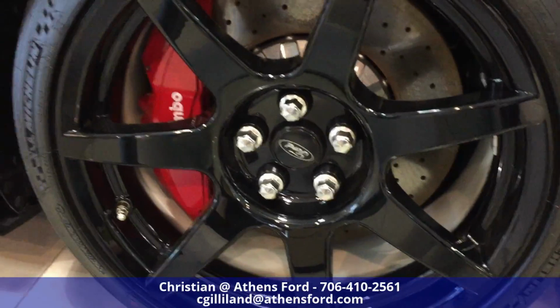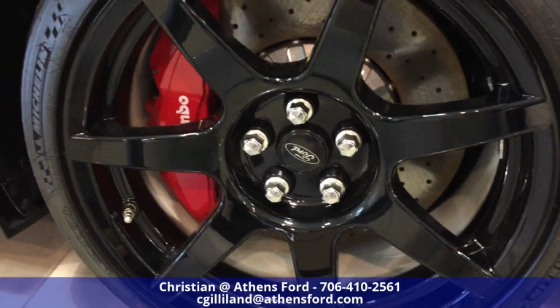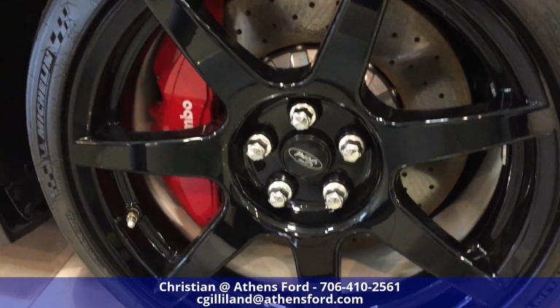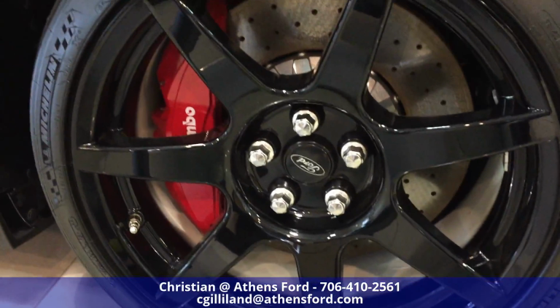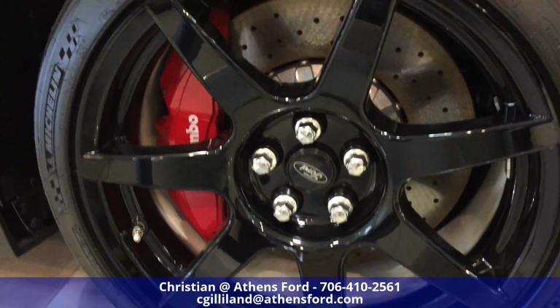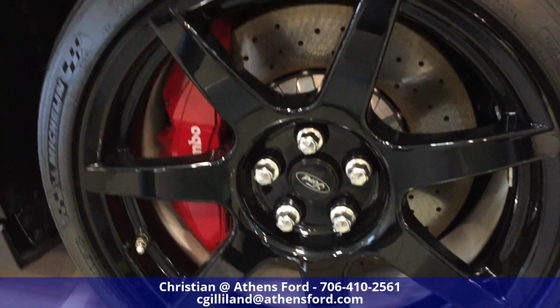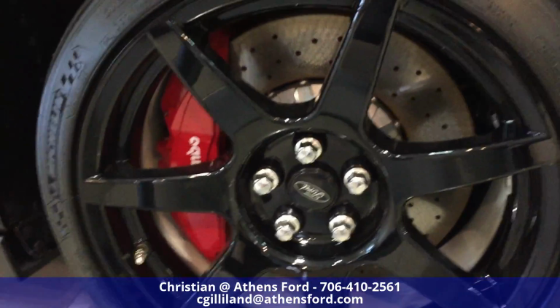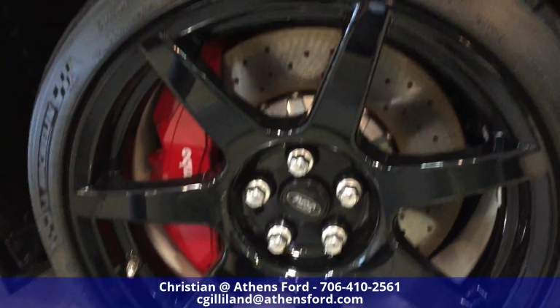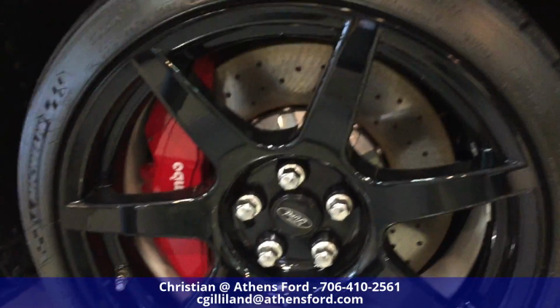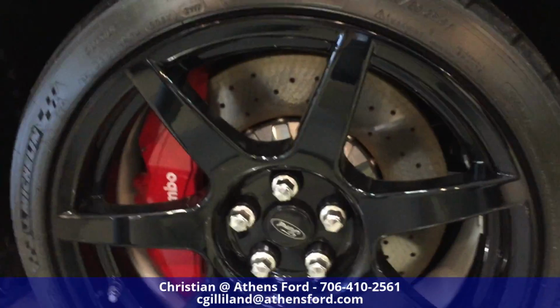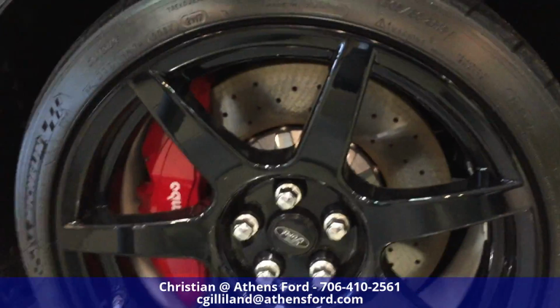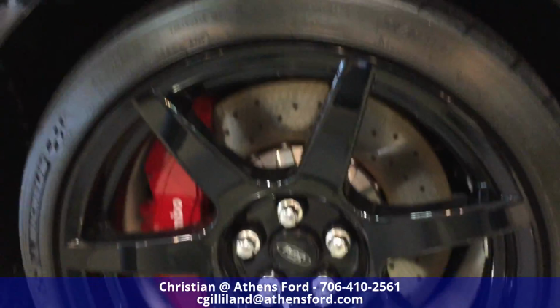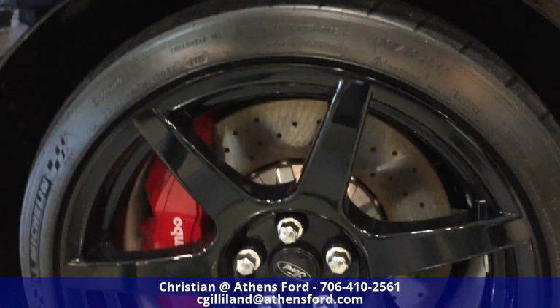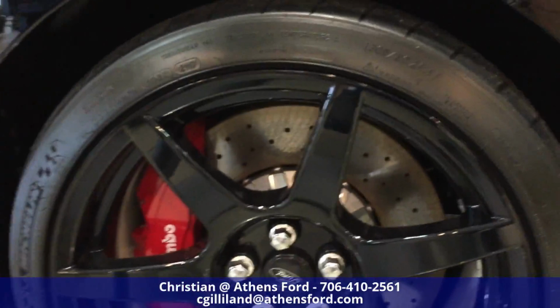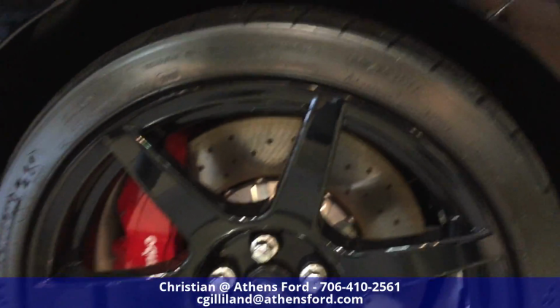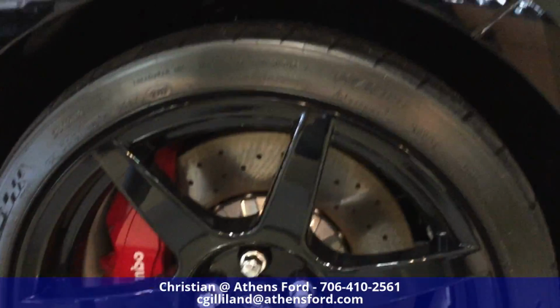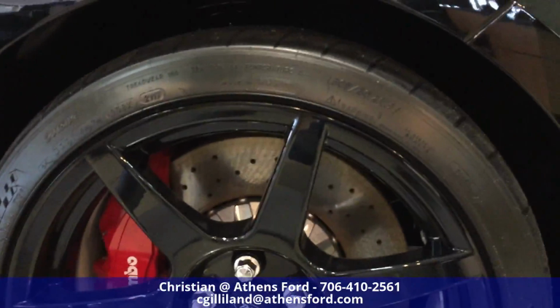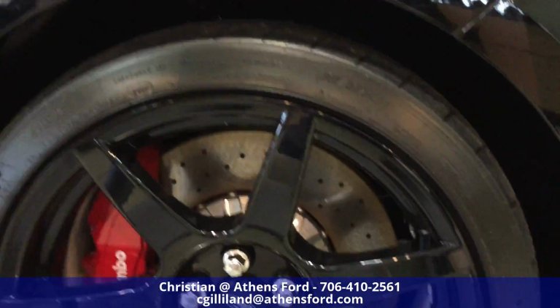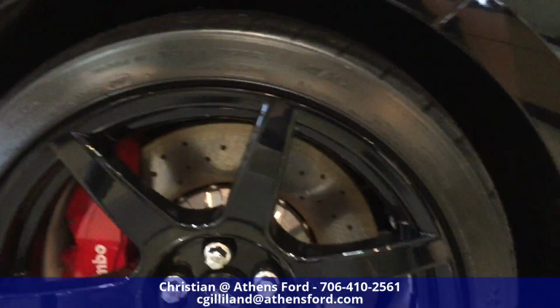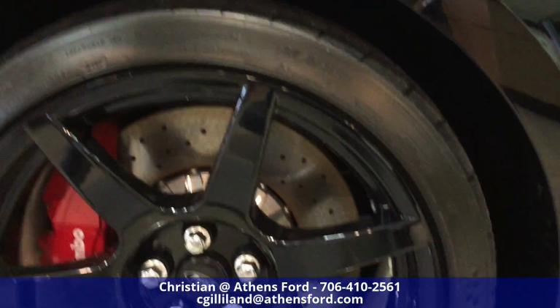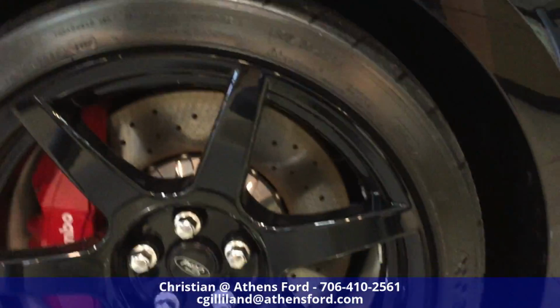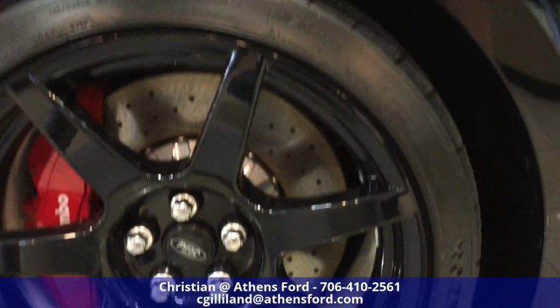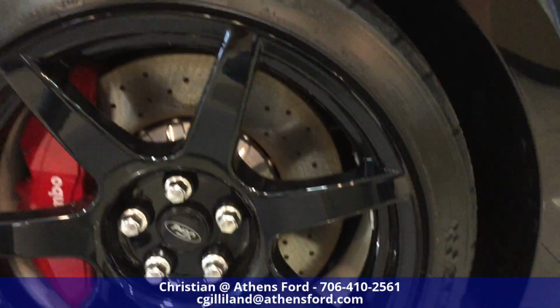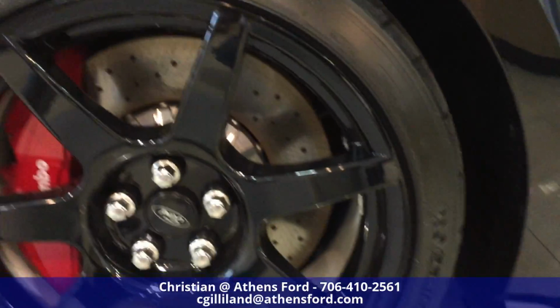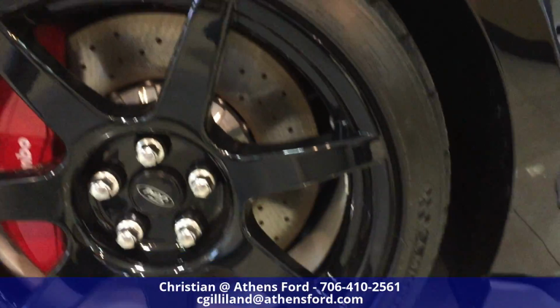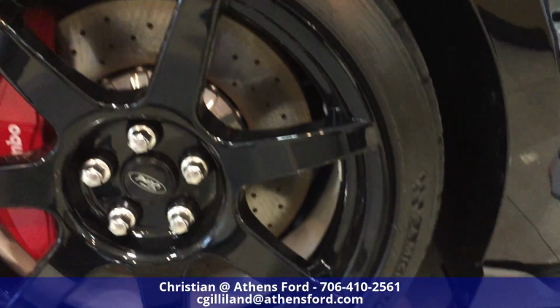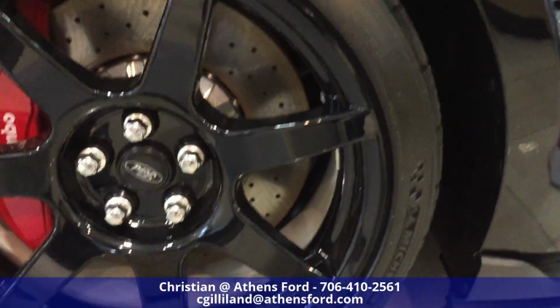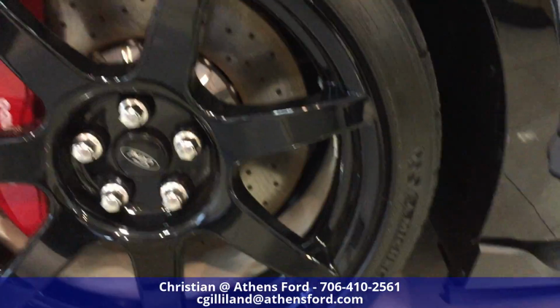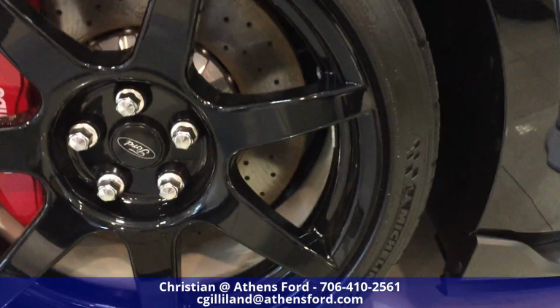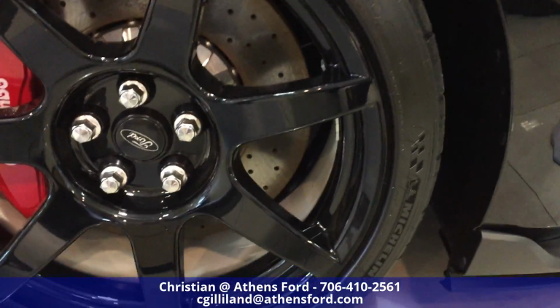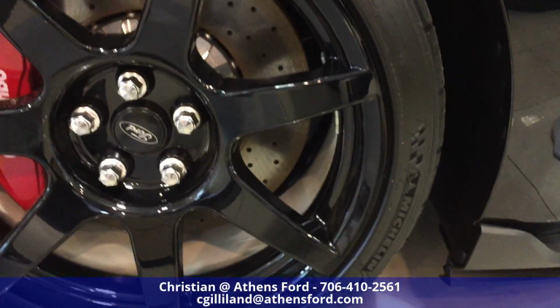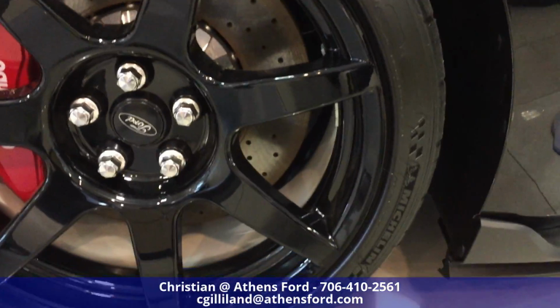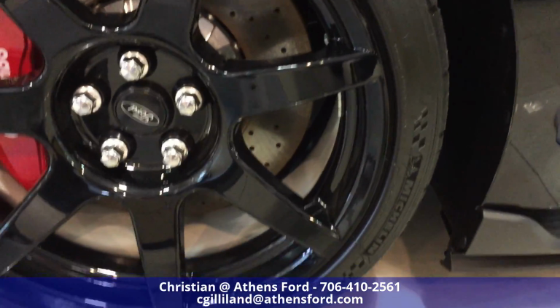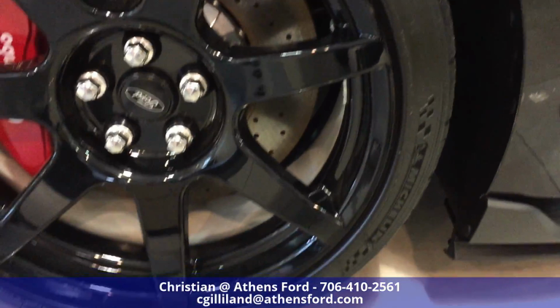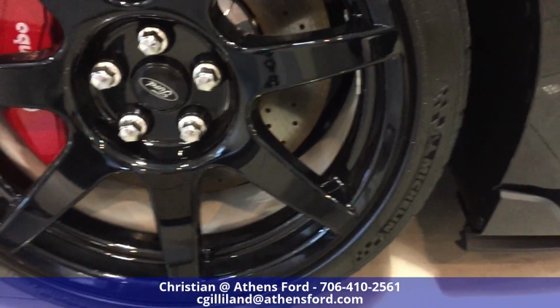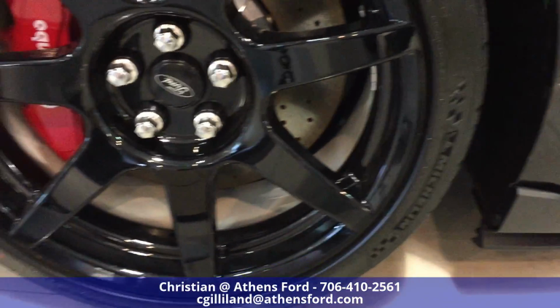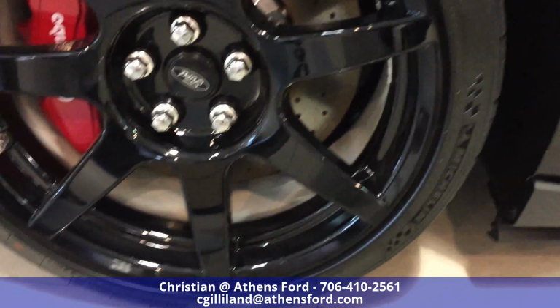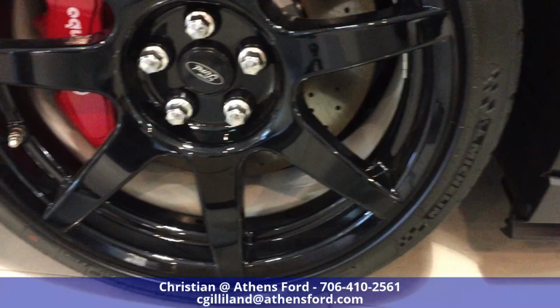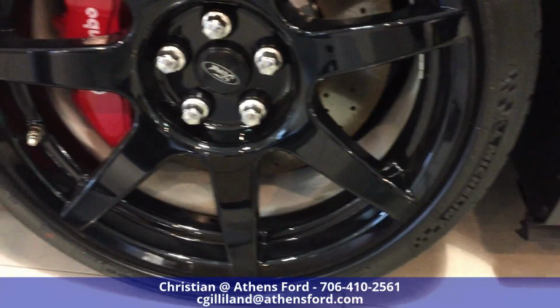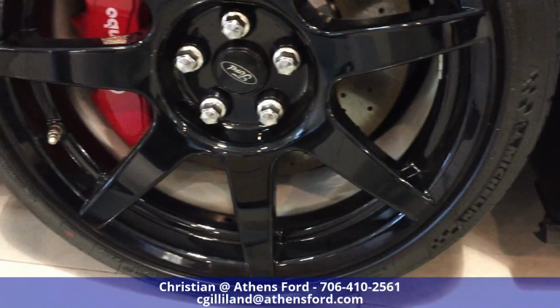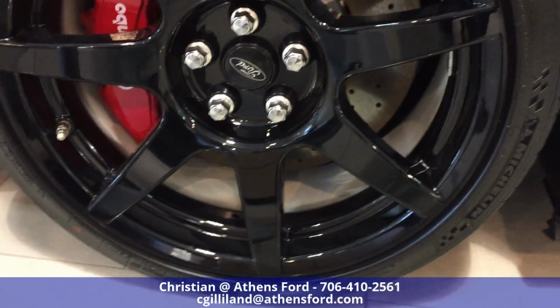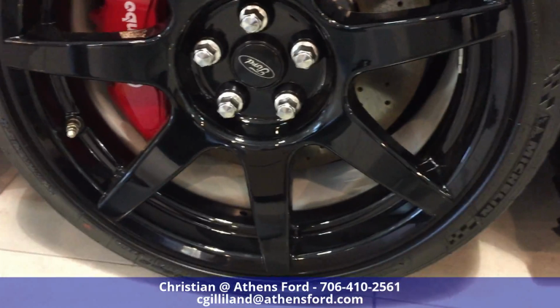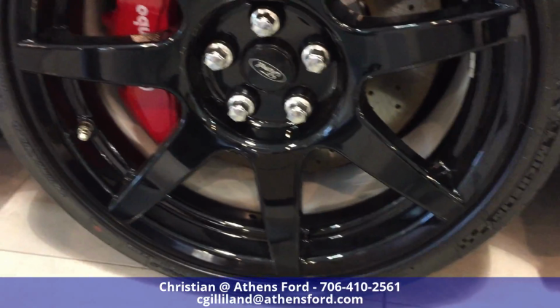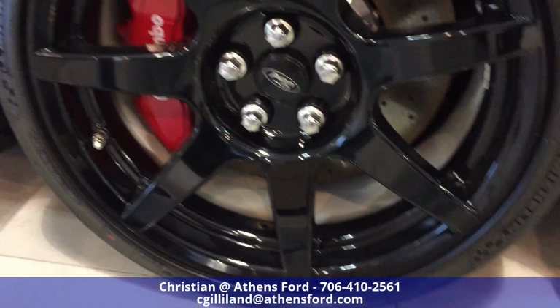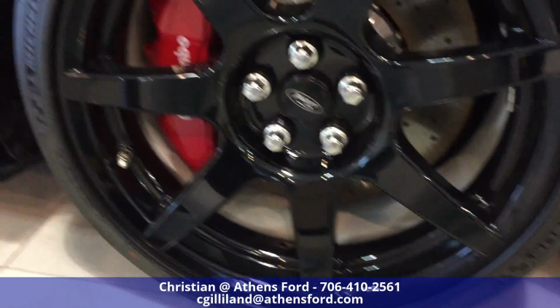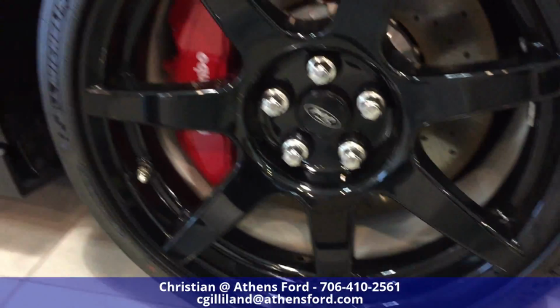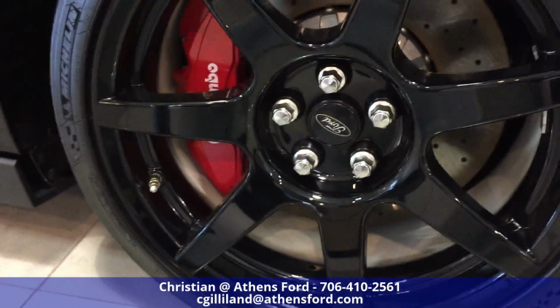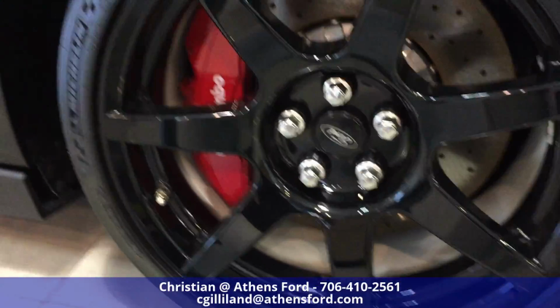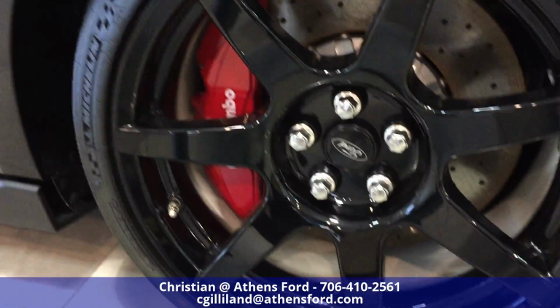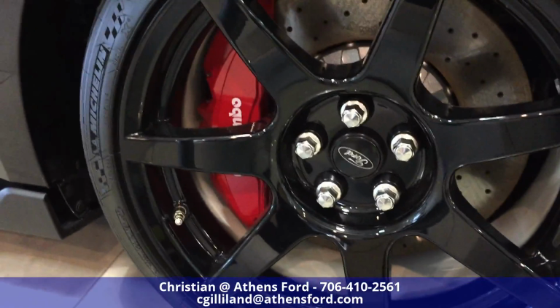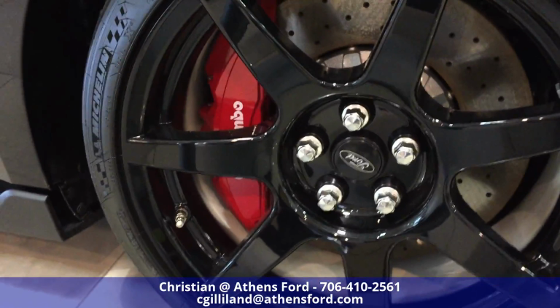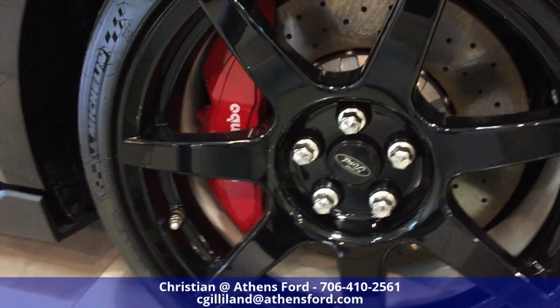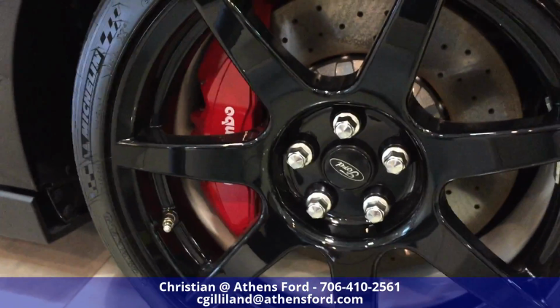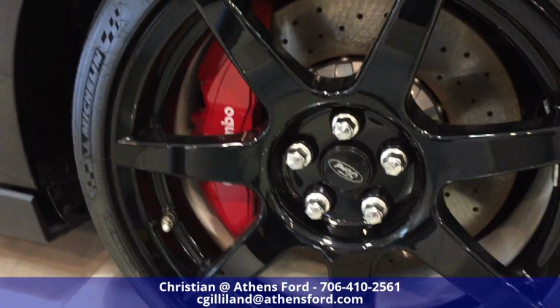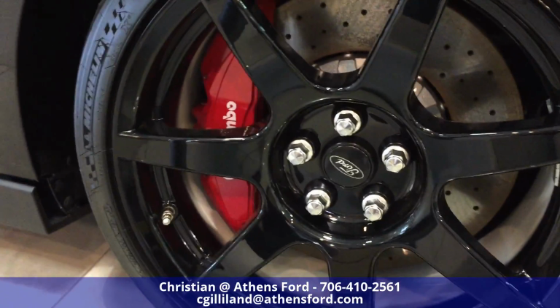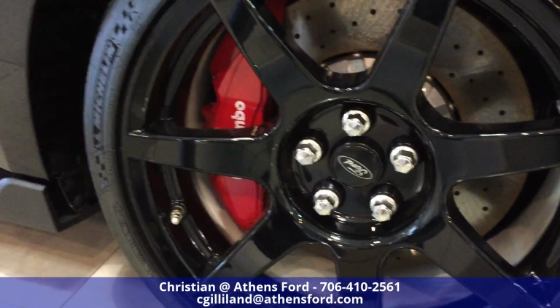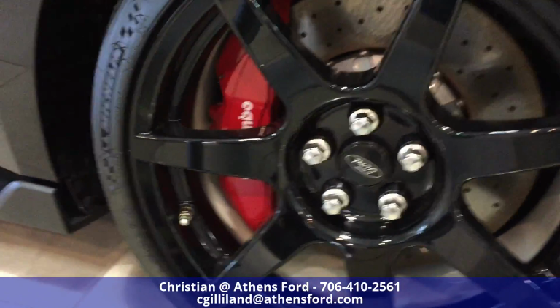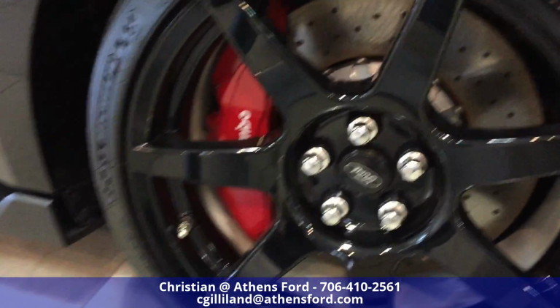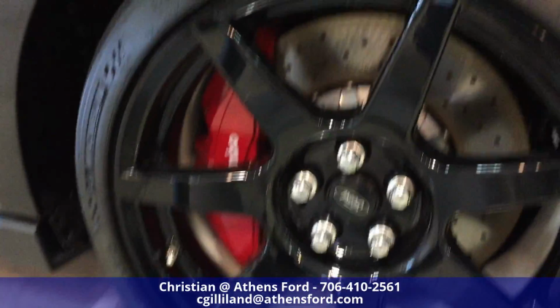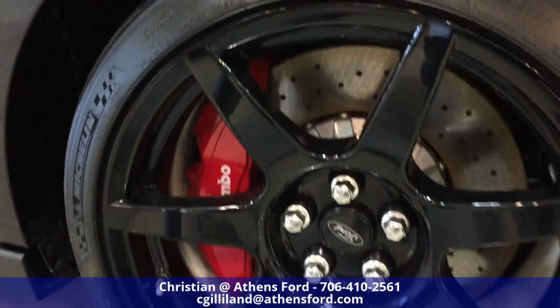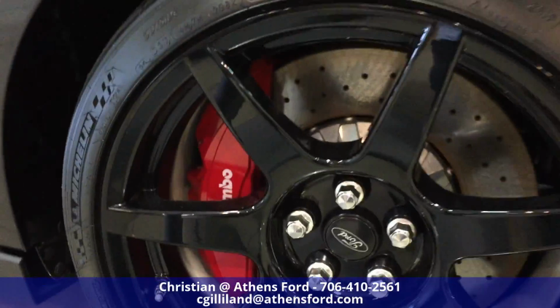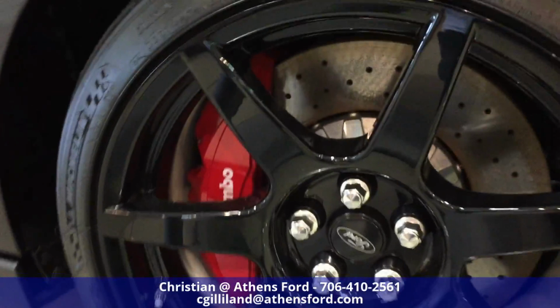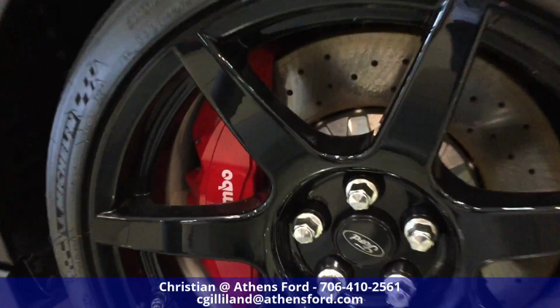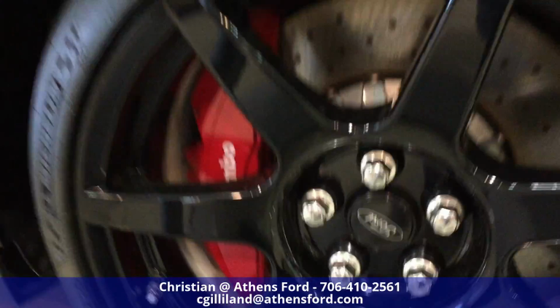Lots to be said about it. Take a look at those rims and those performance brakes on it.